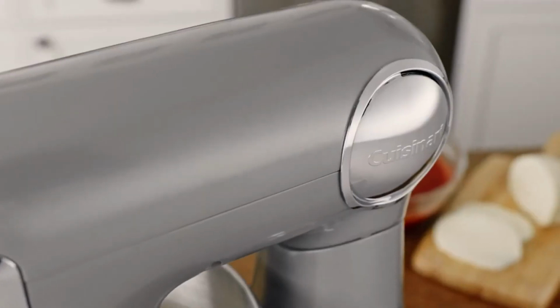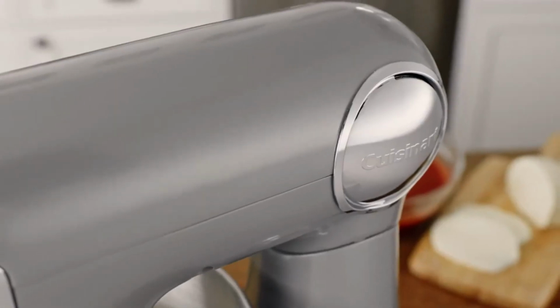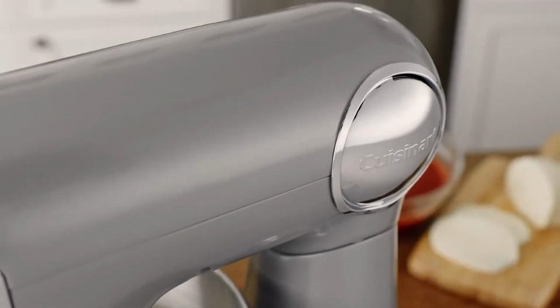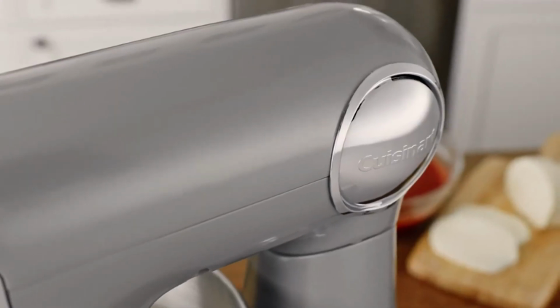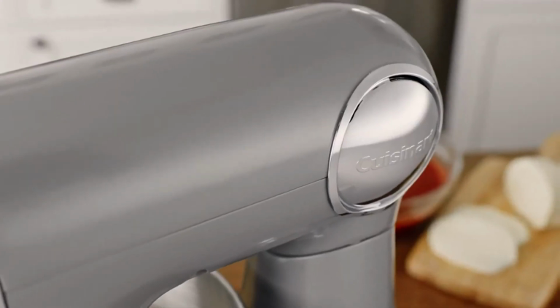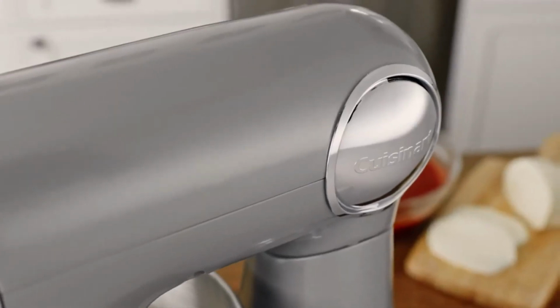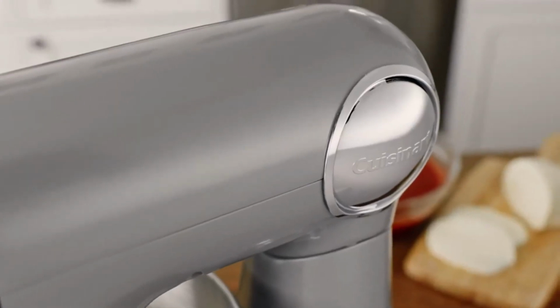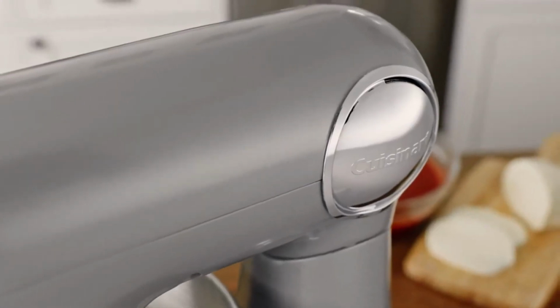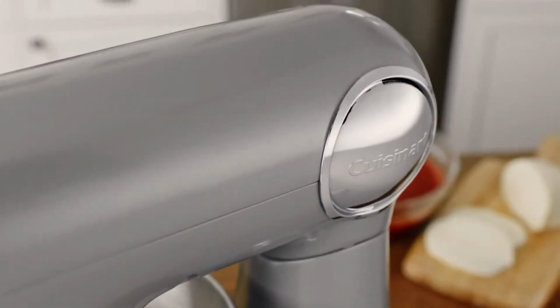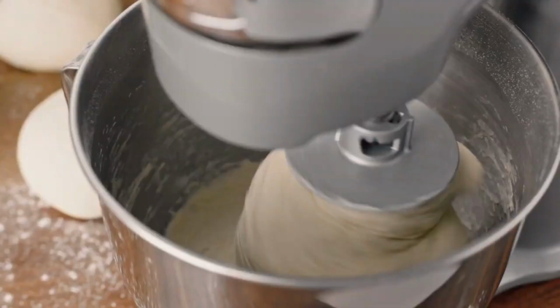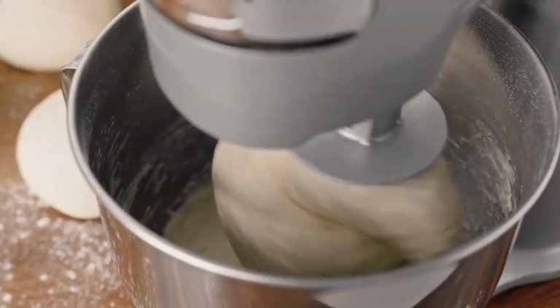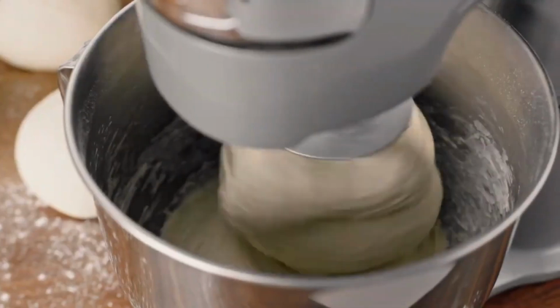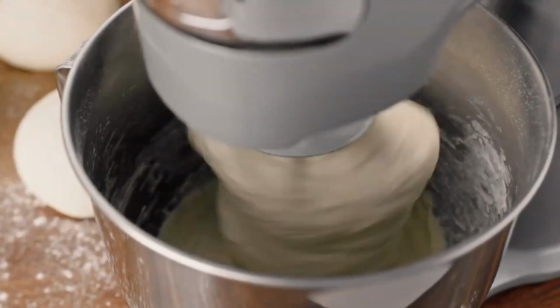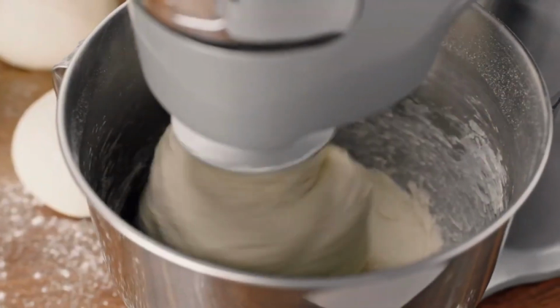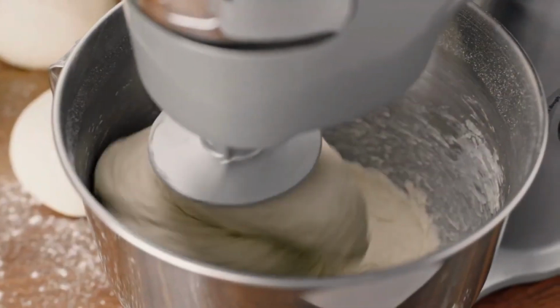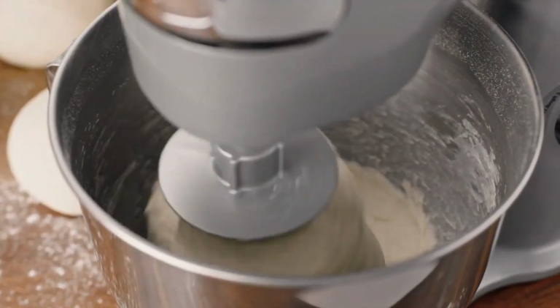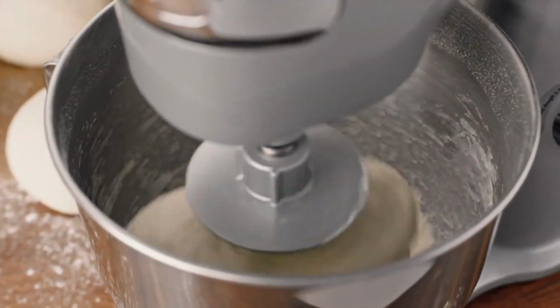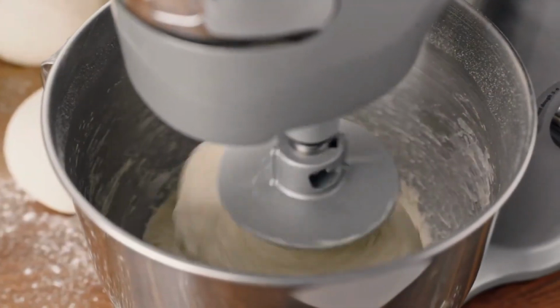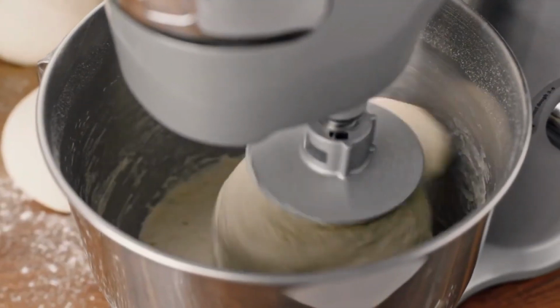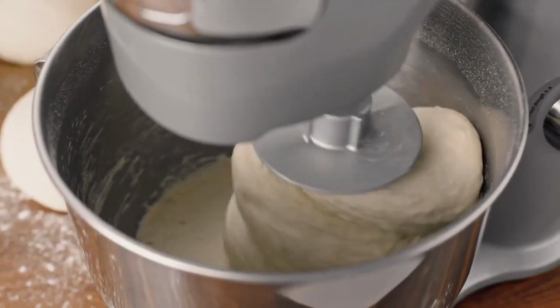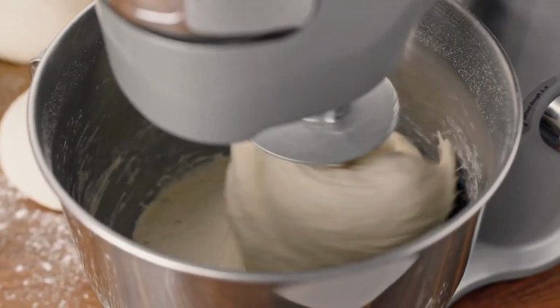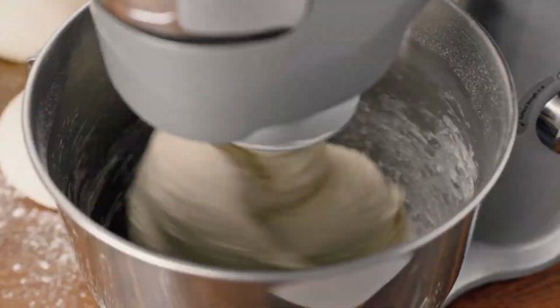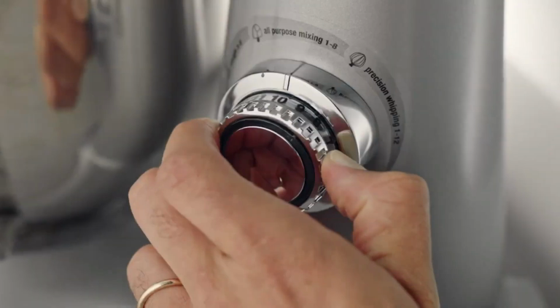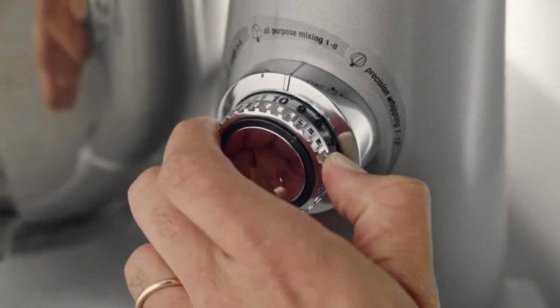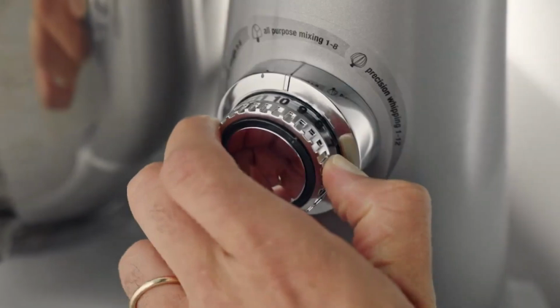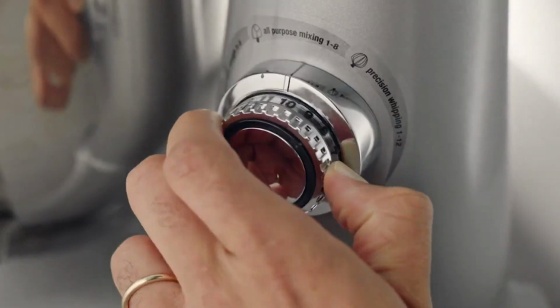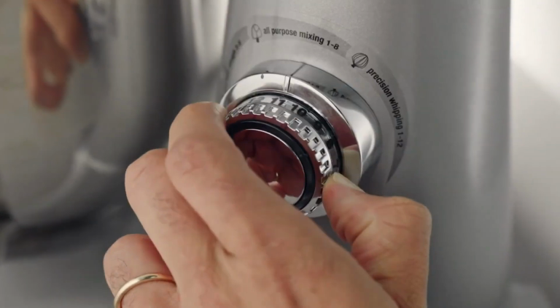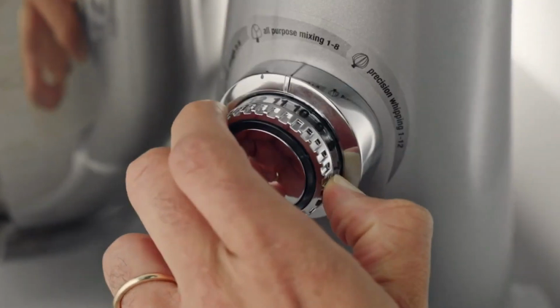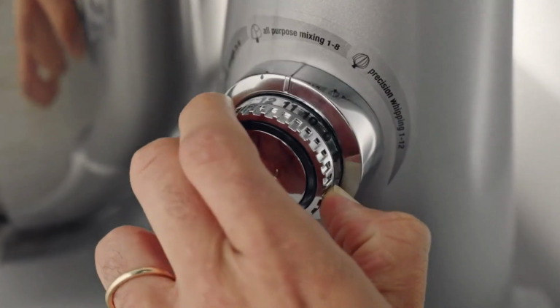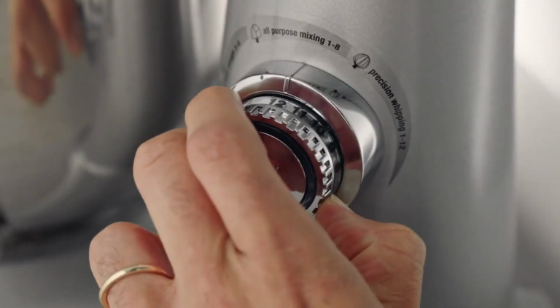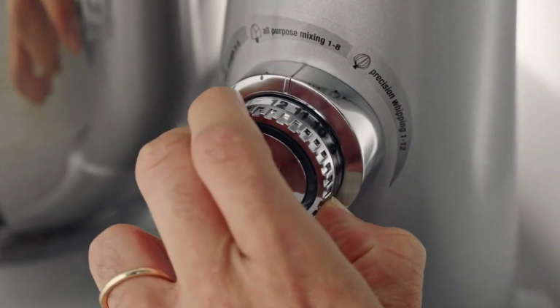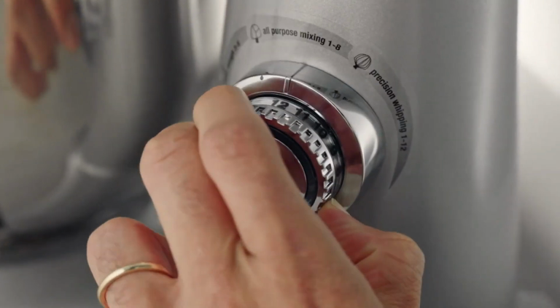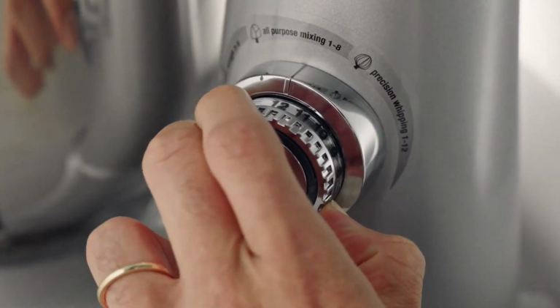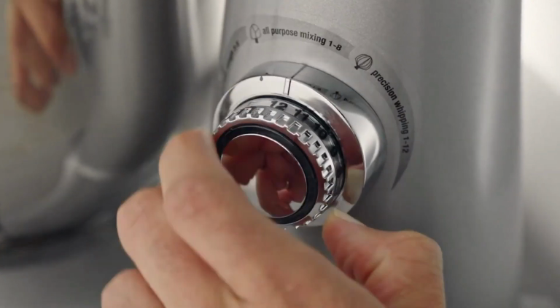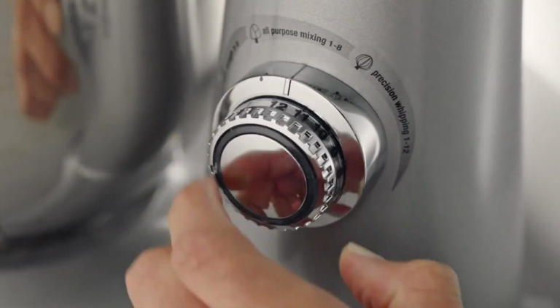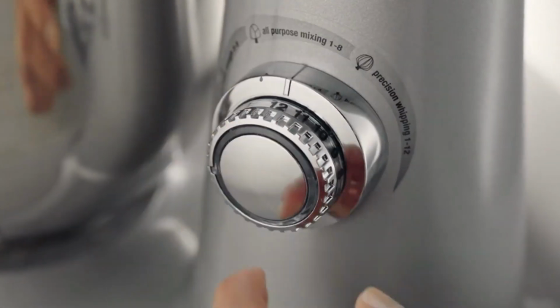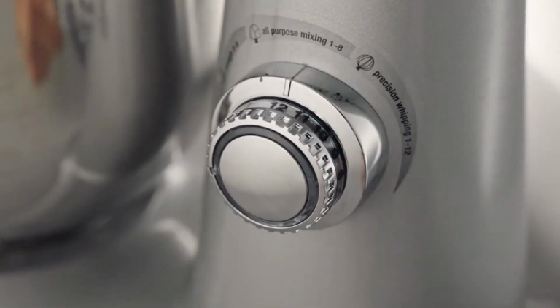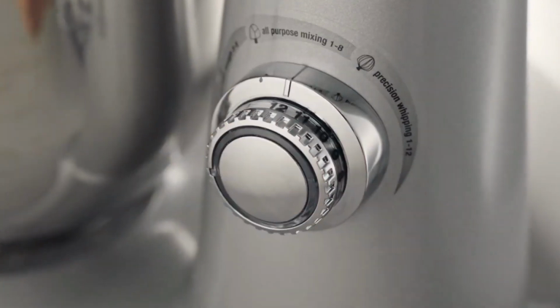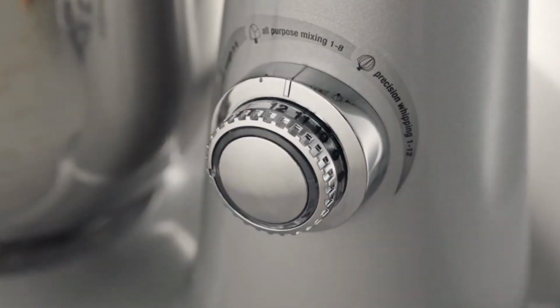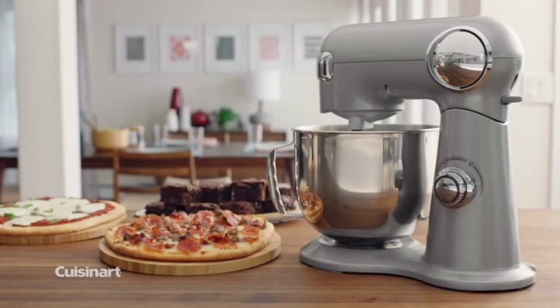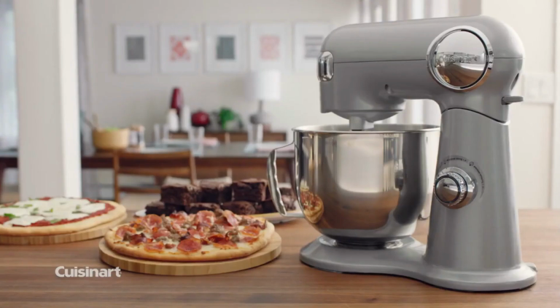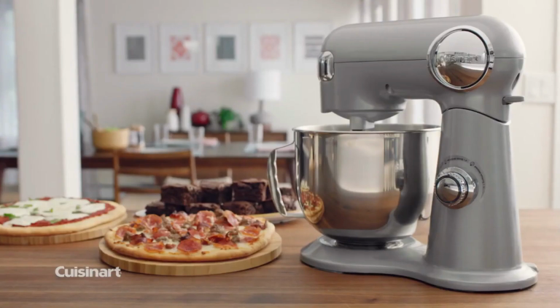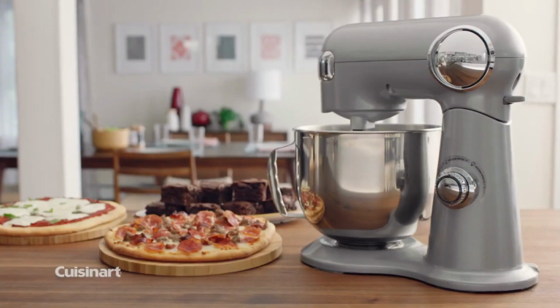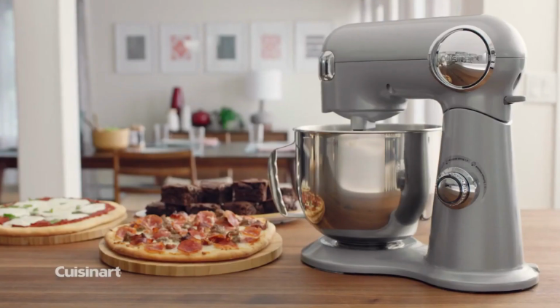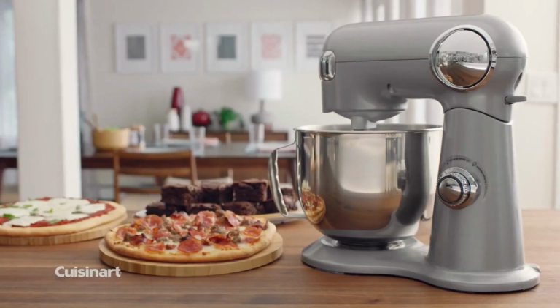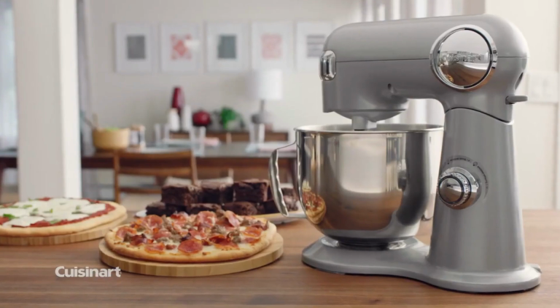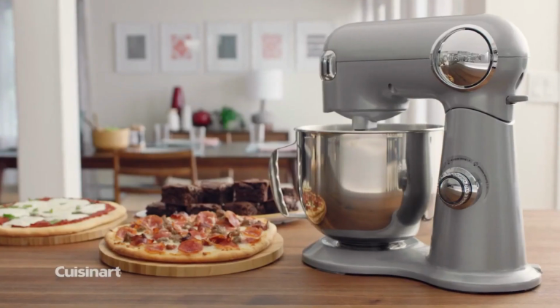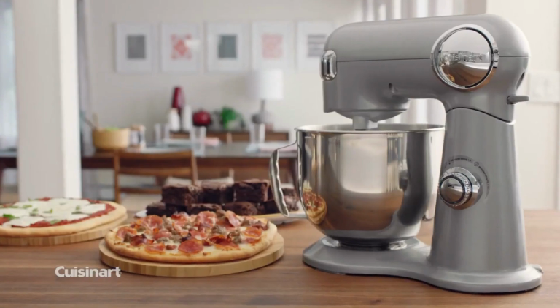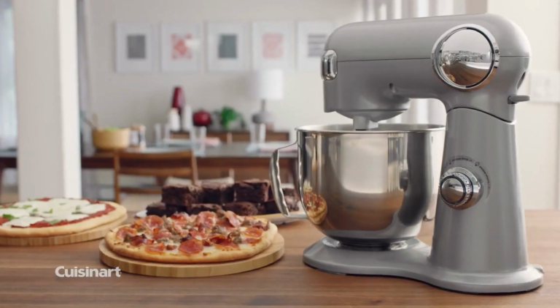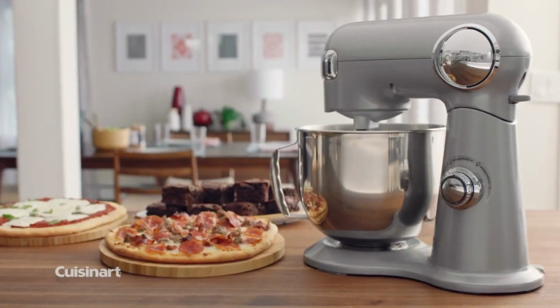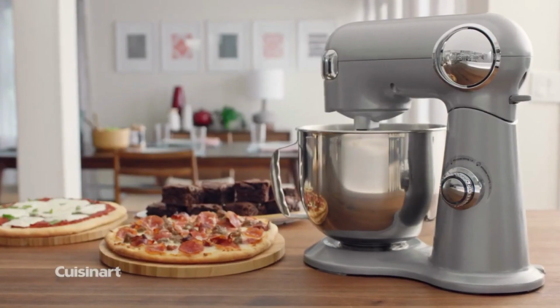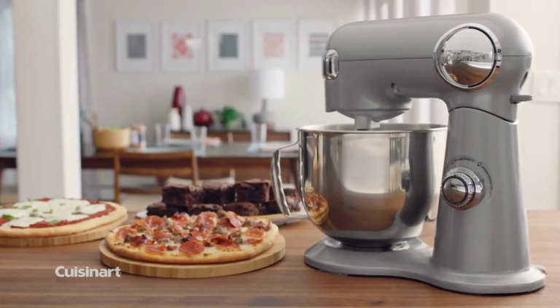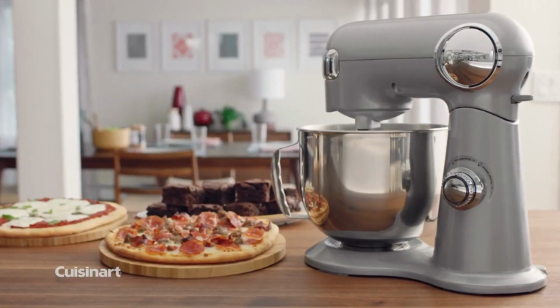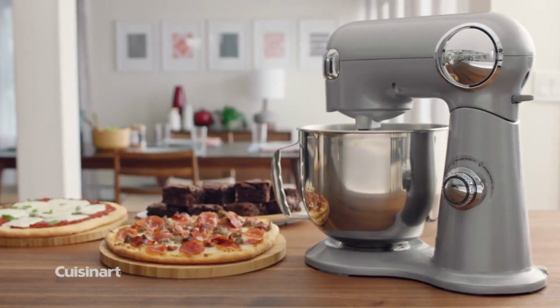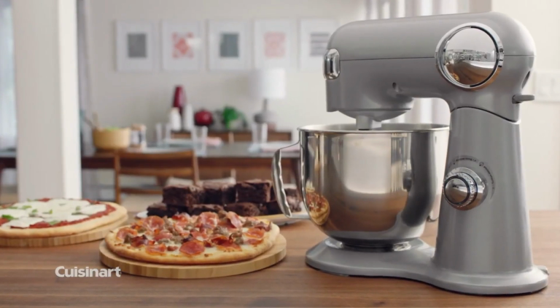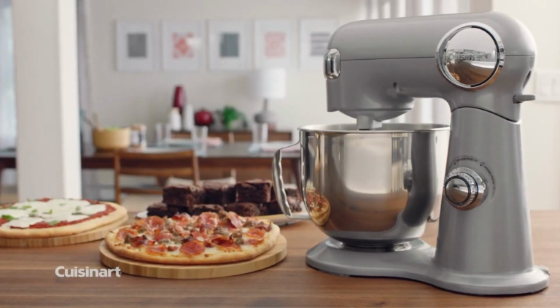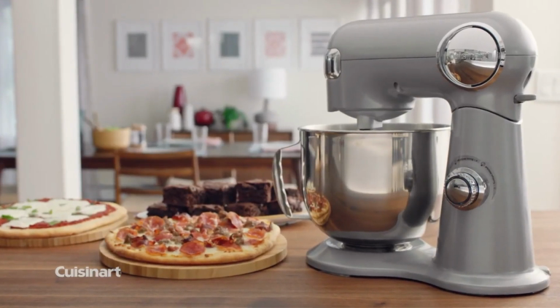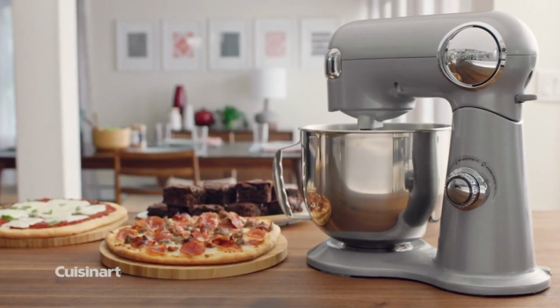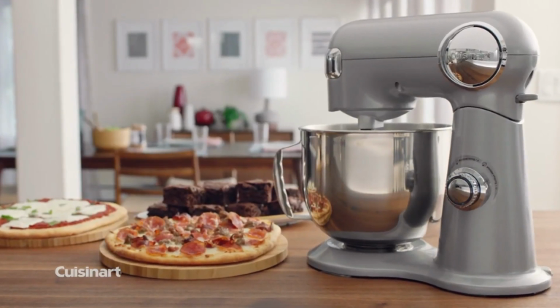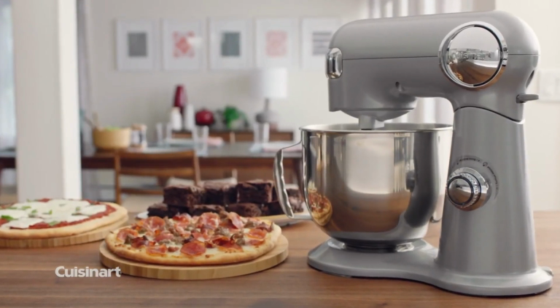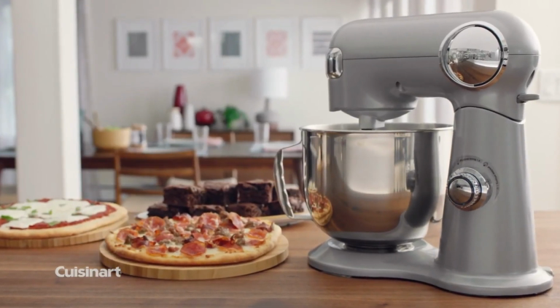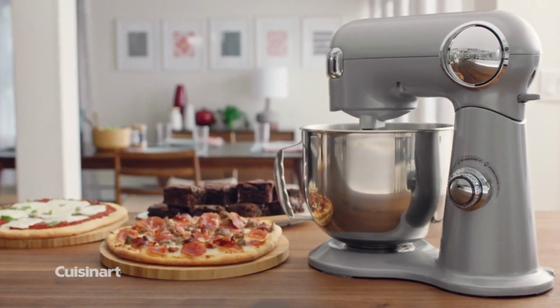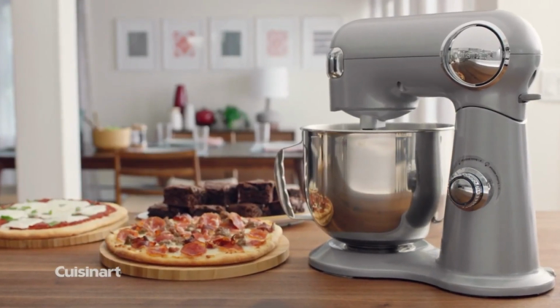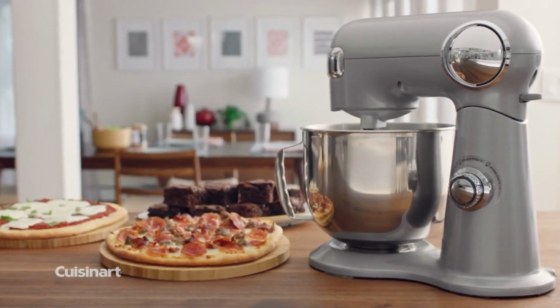Plus, you can add other Cuisinart attachments — such as a spiralizer, pasta cutter, meat grinder, and ice cream maker — to this machine.